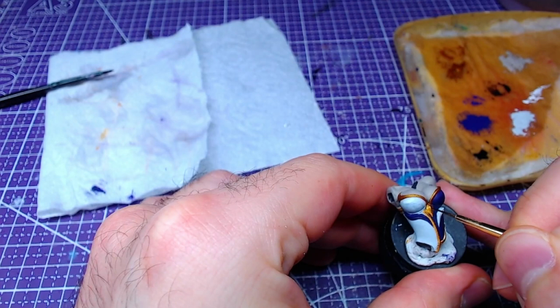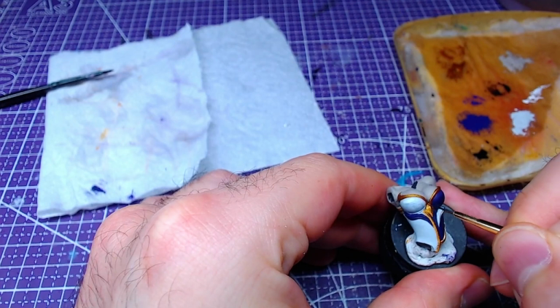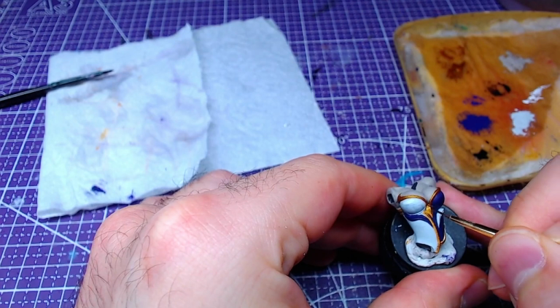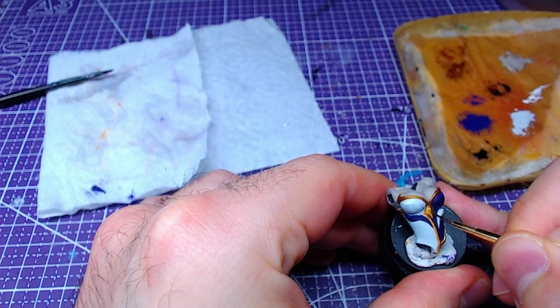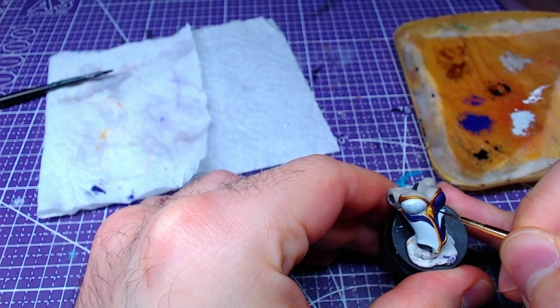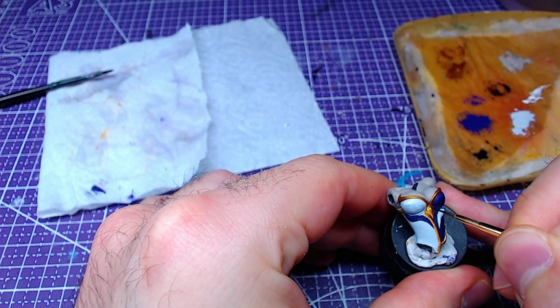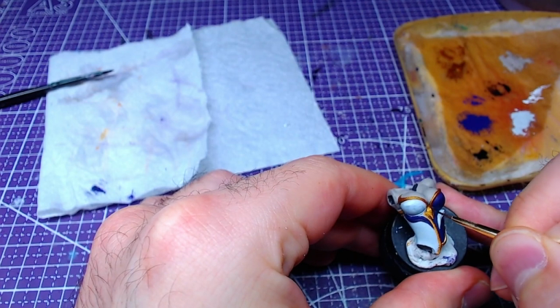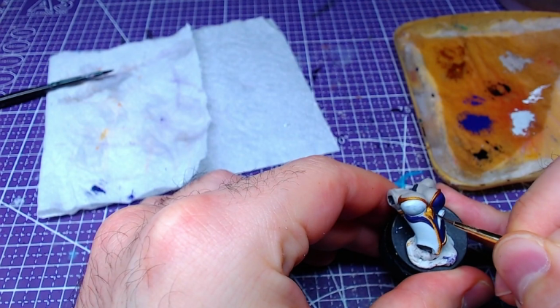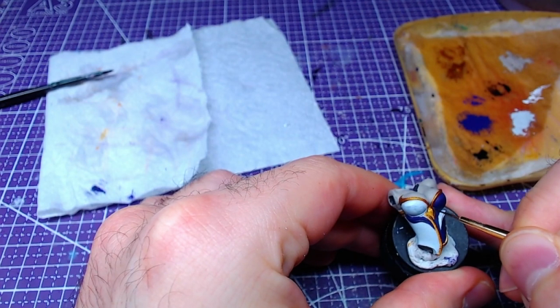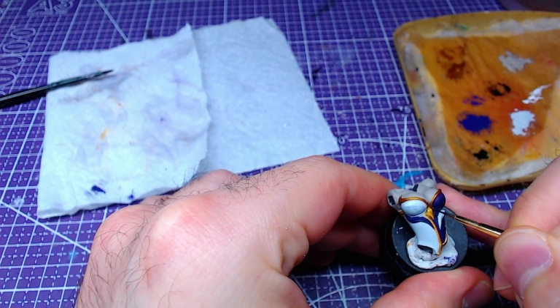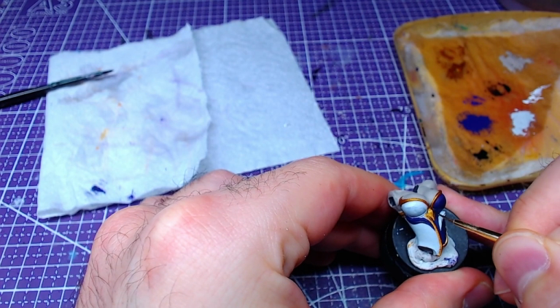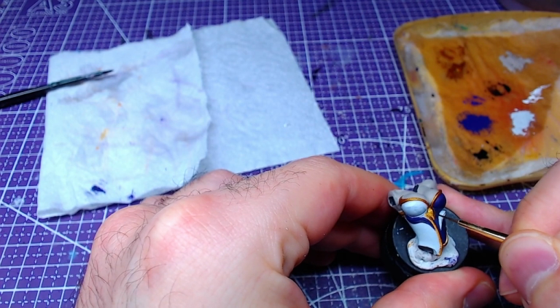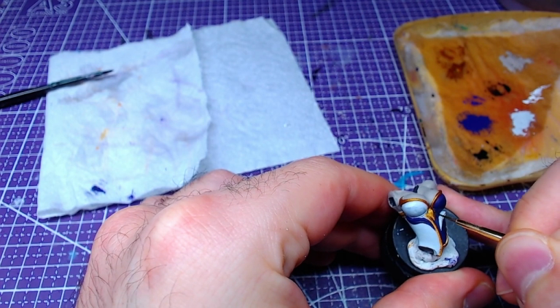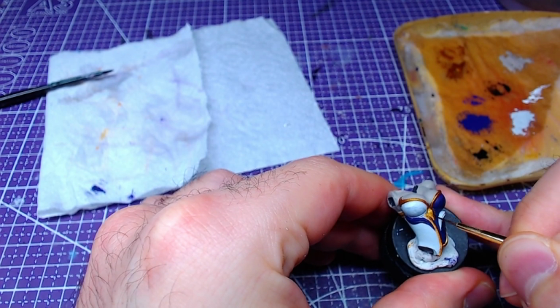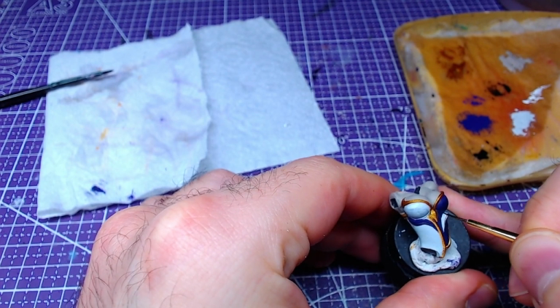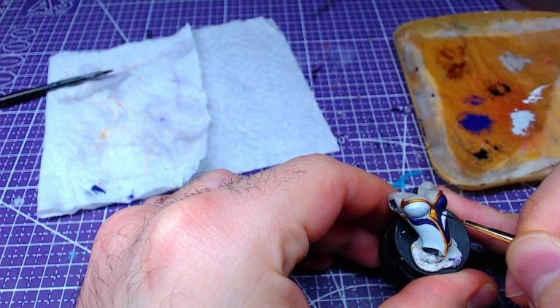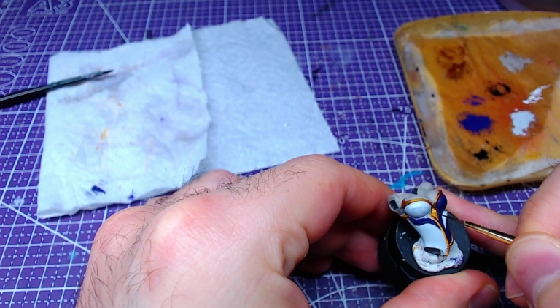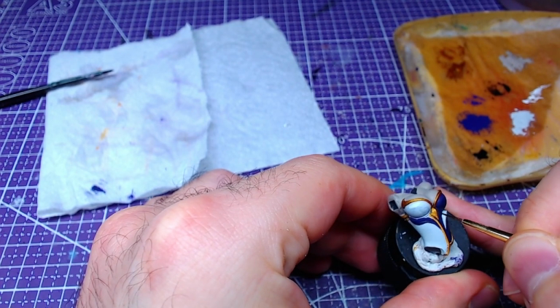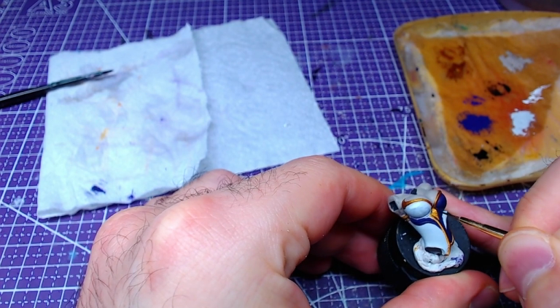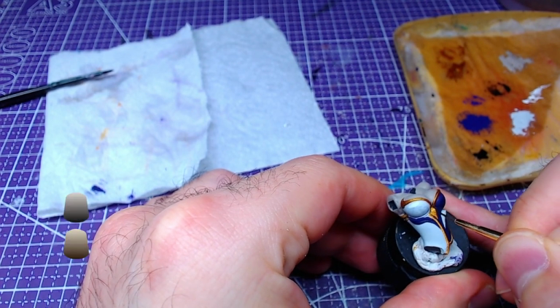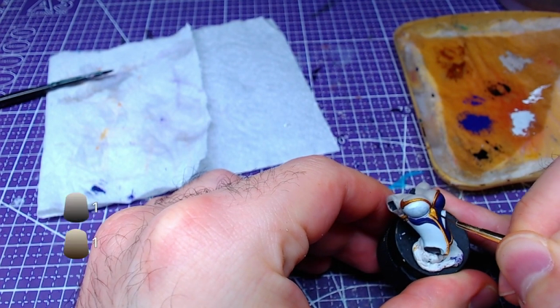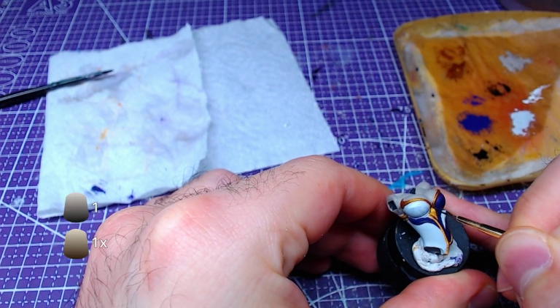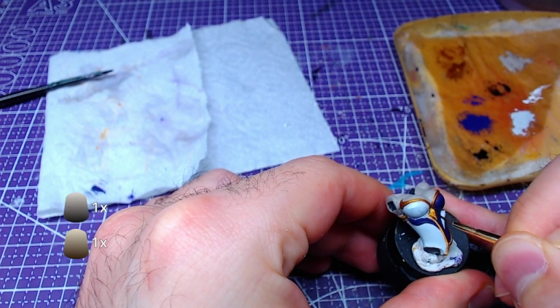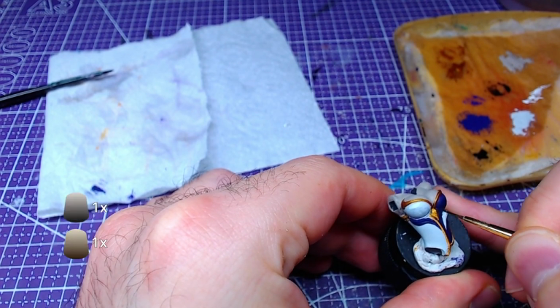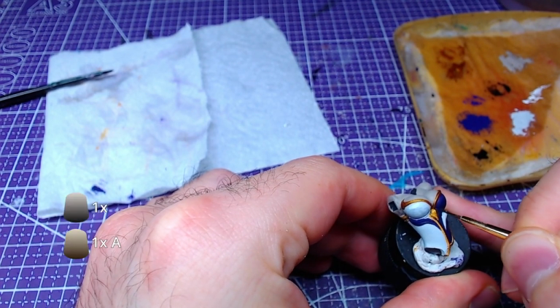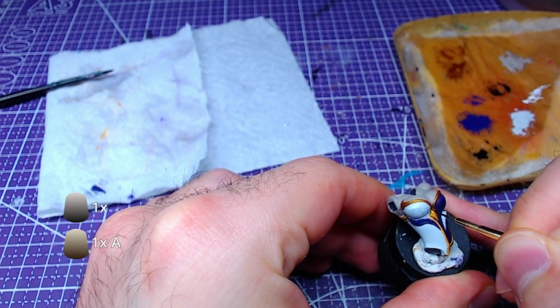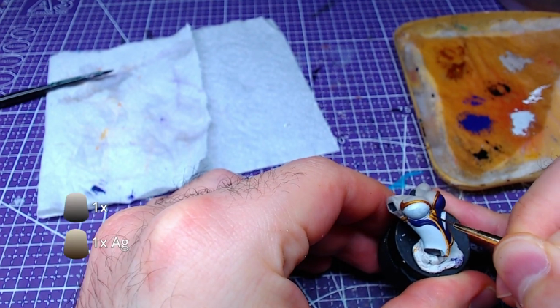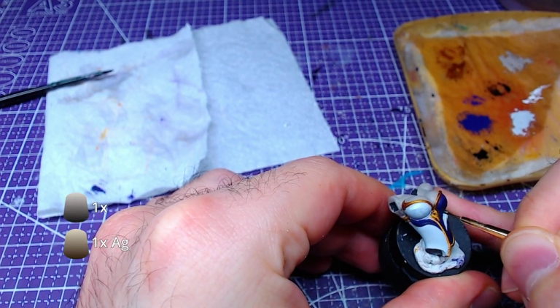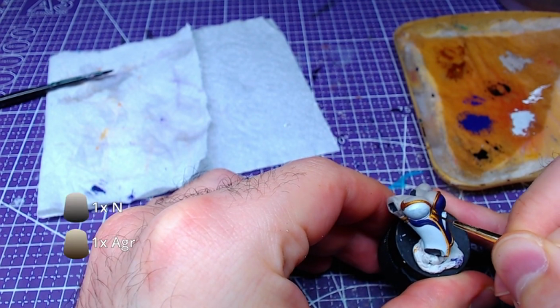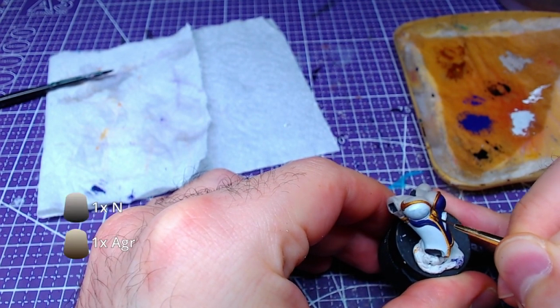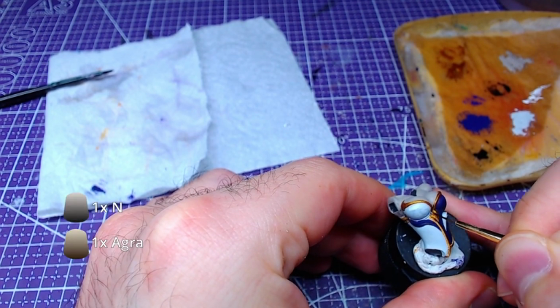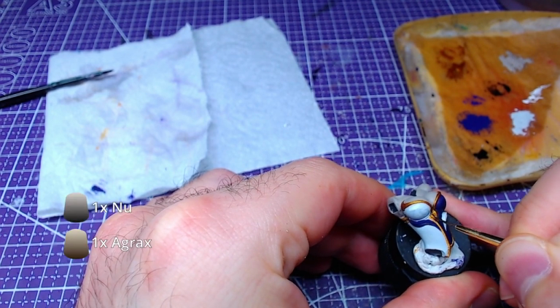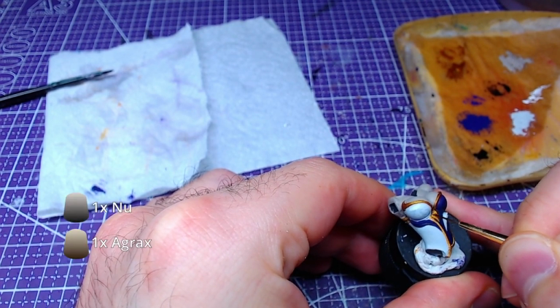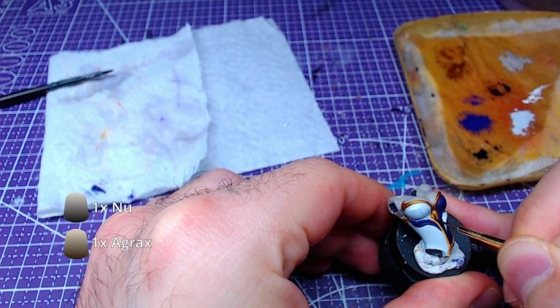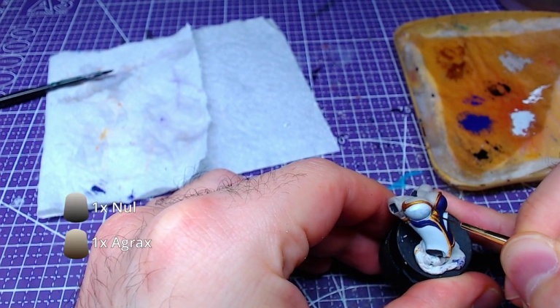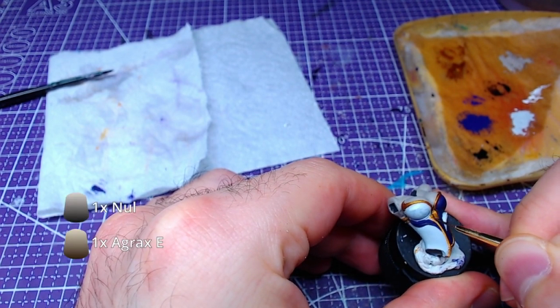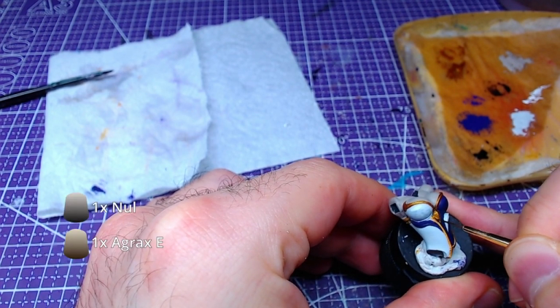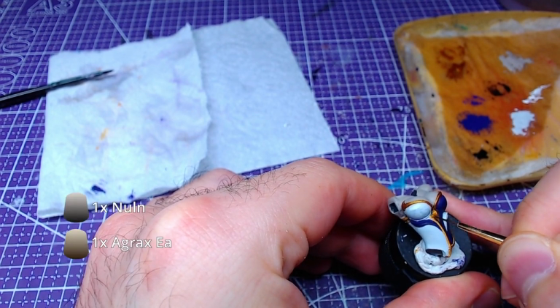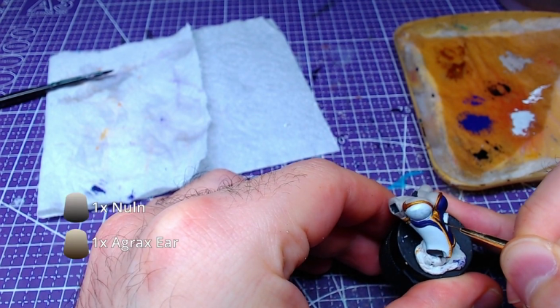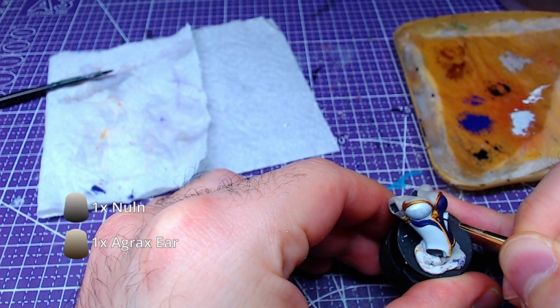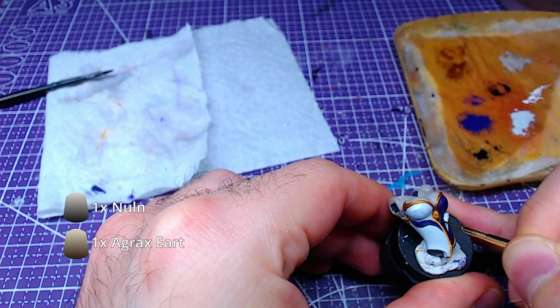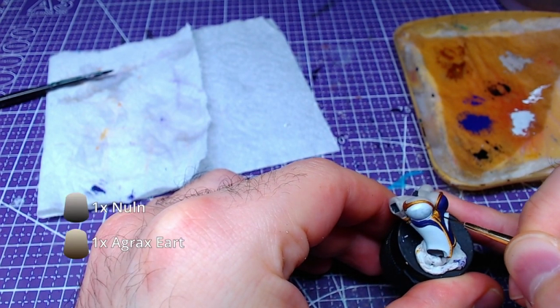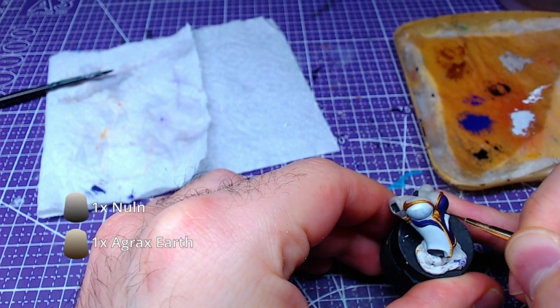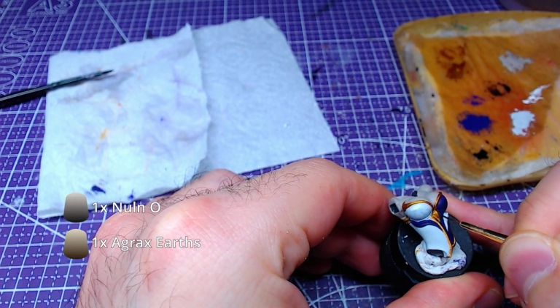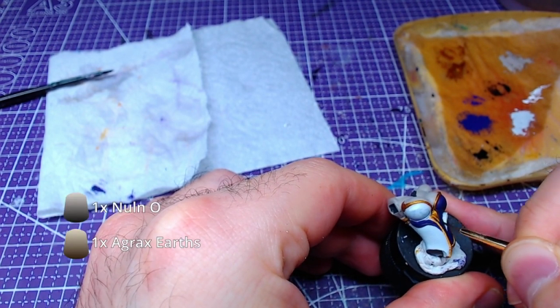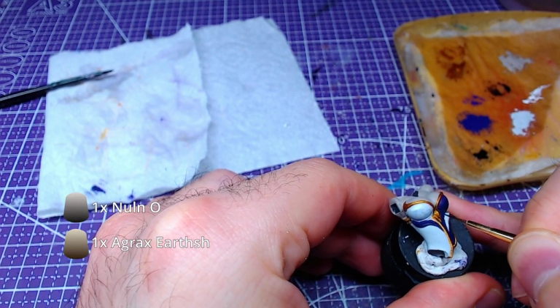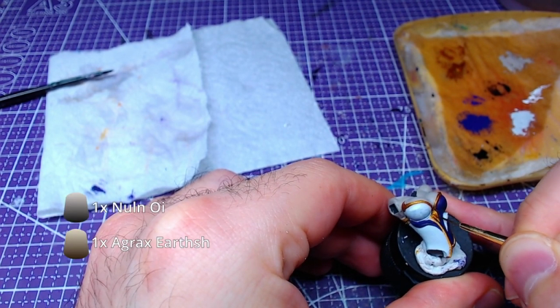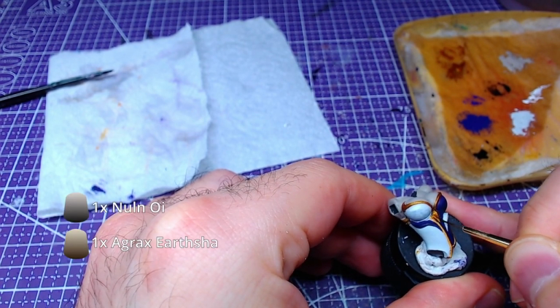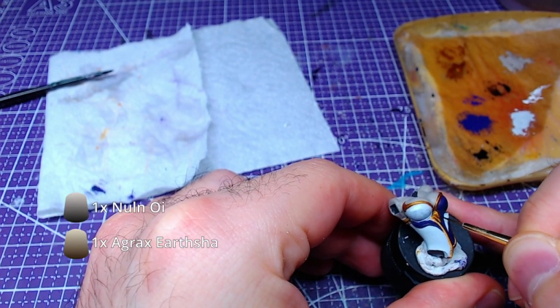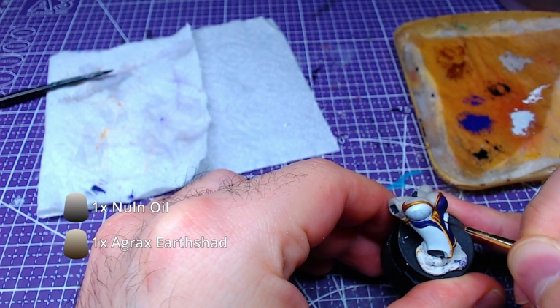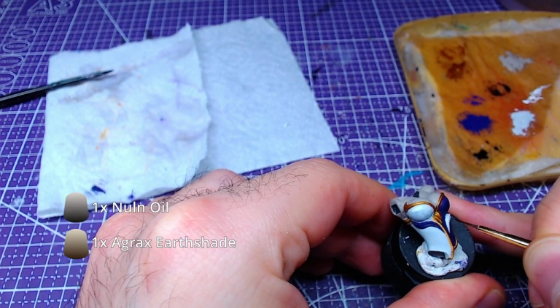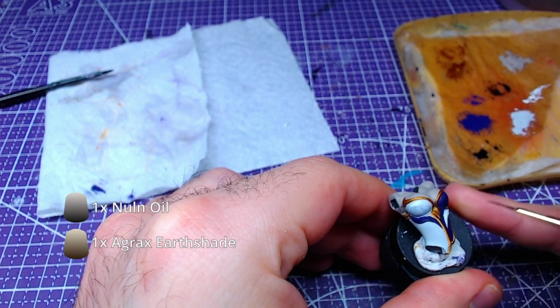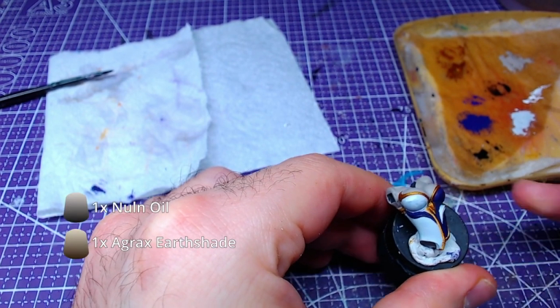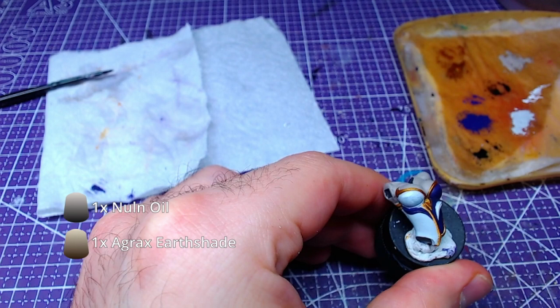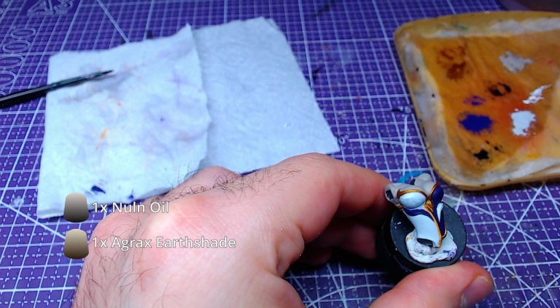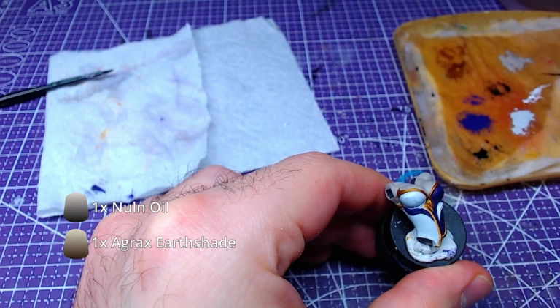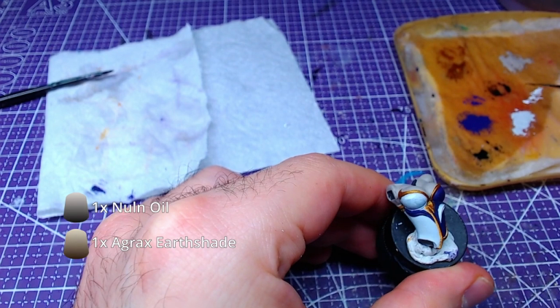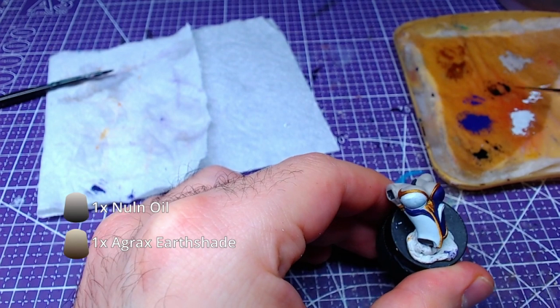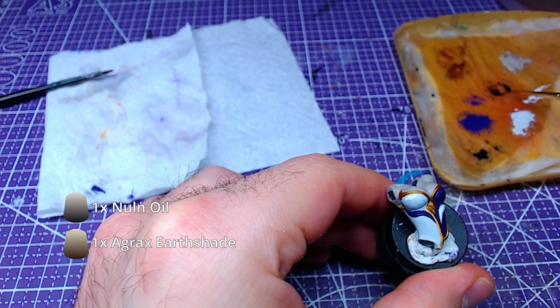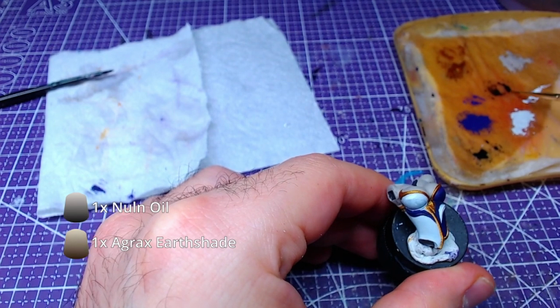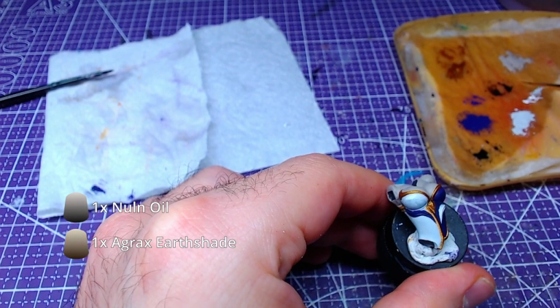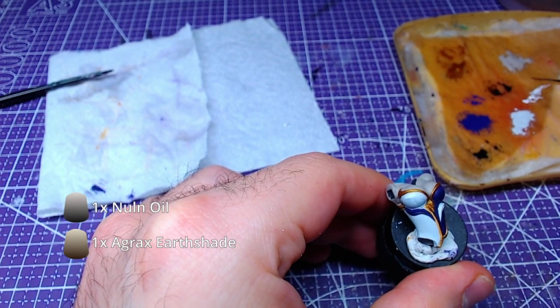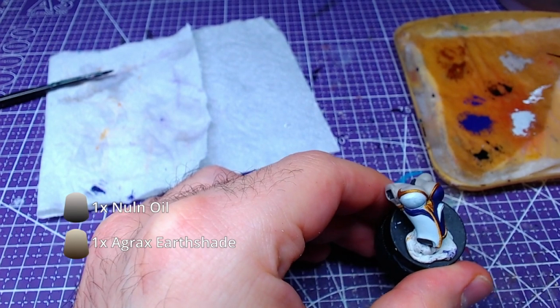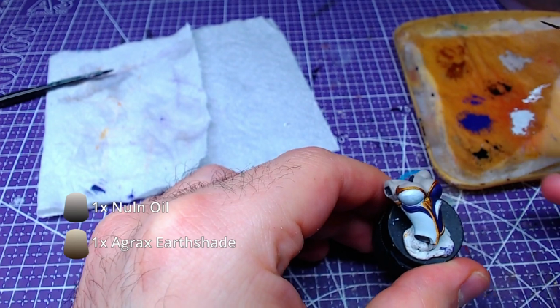Making a 1-to-1 mix of Agrax Earthshade and Nuln Oil, we will shade the golden parts of the outfit.